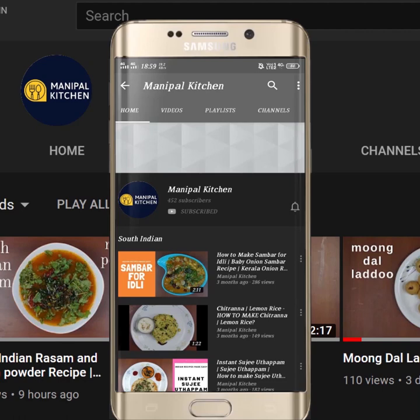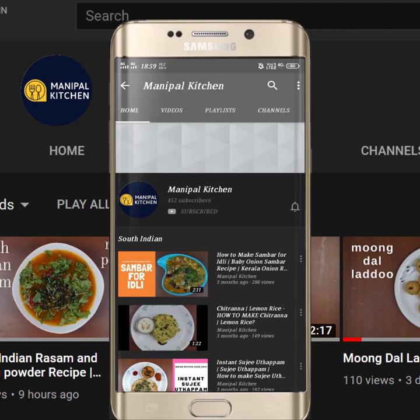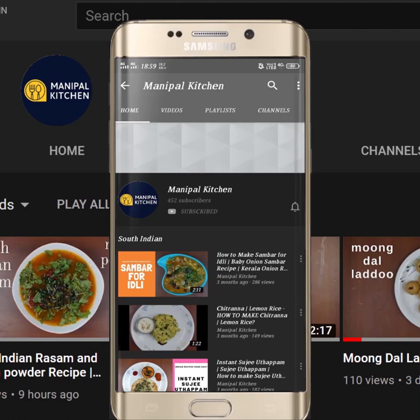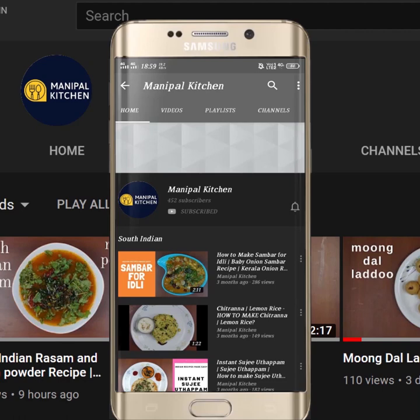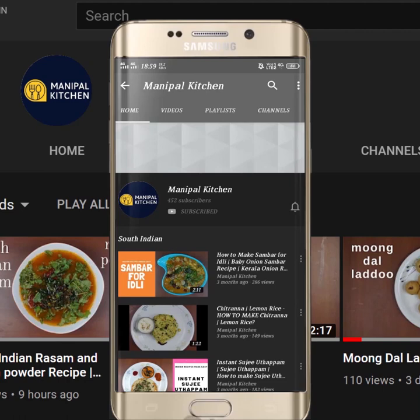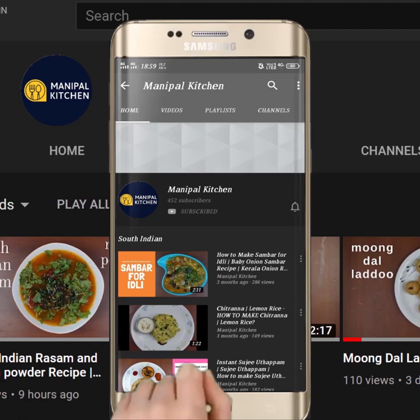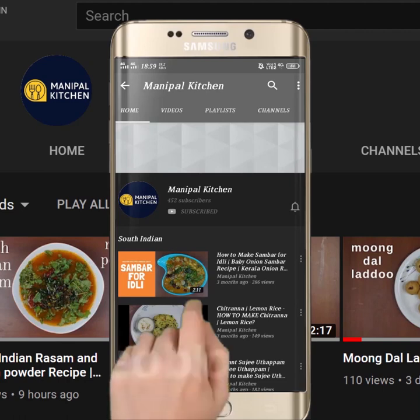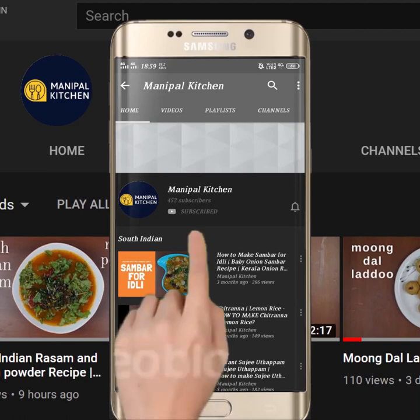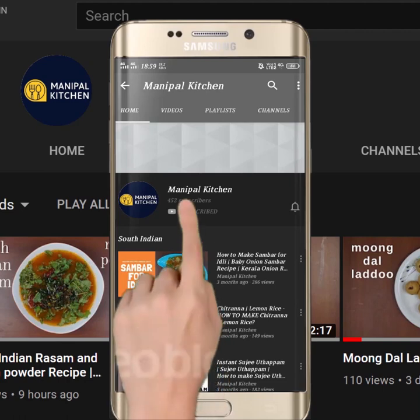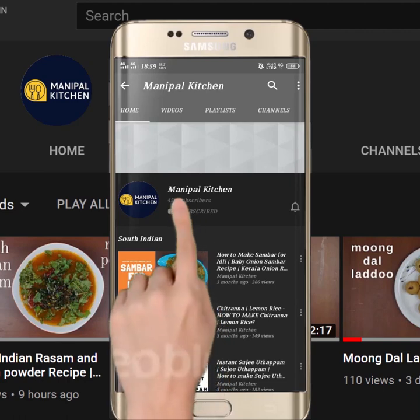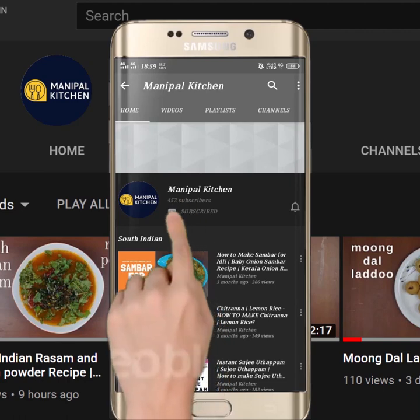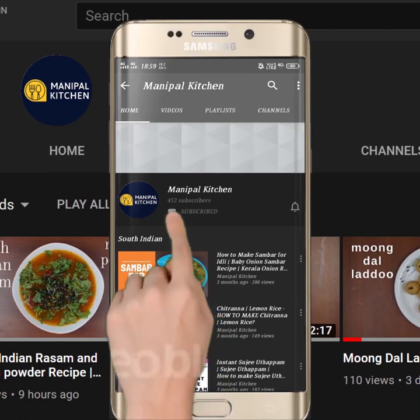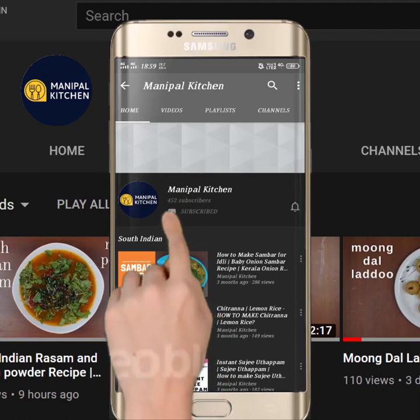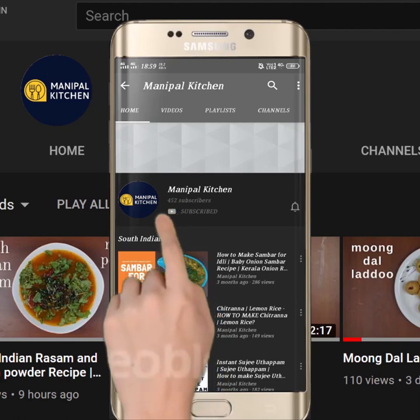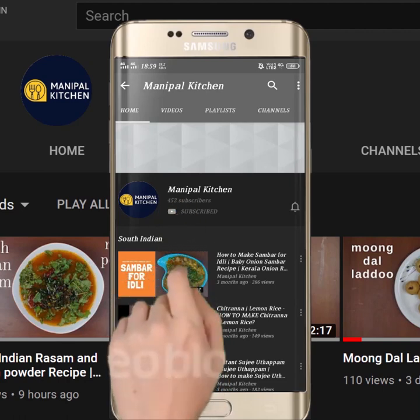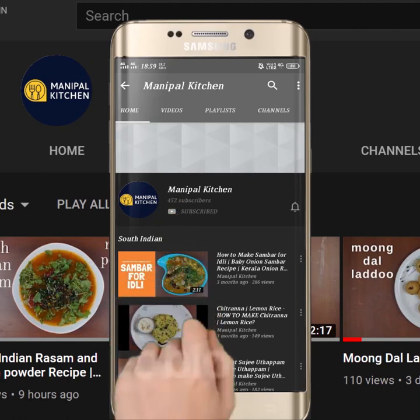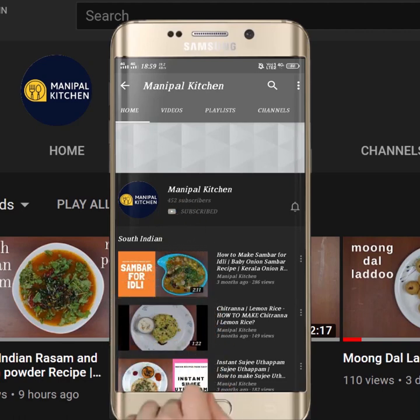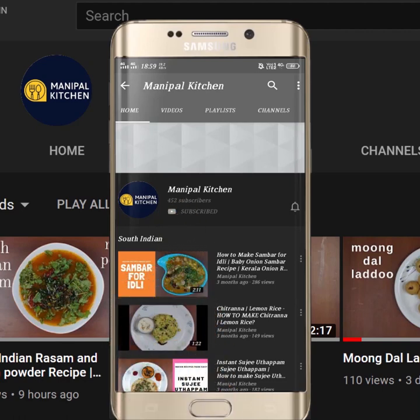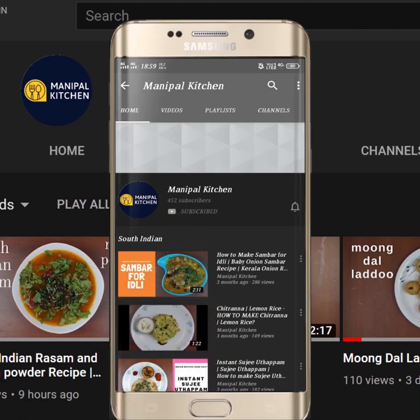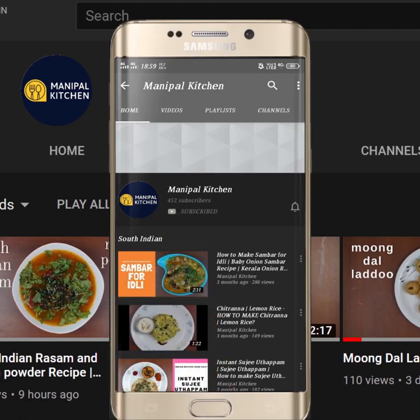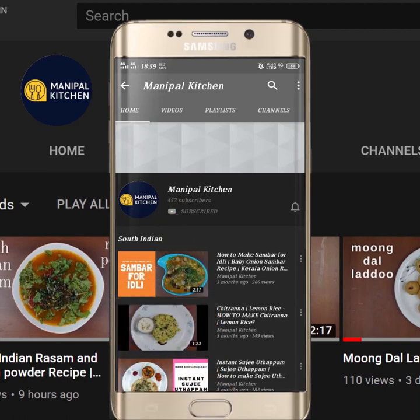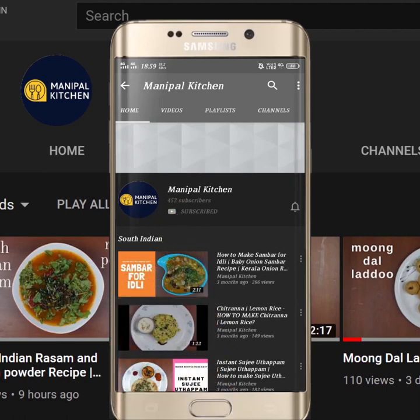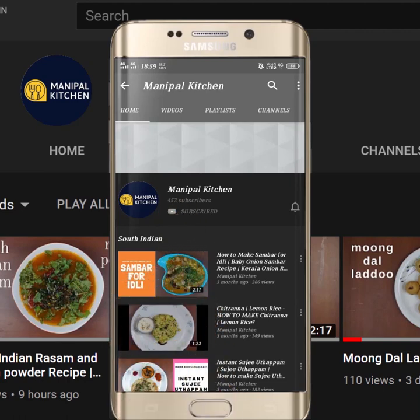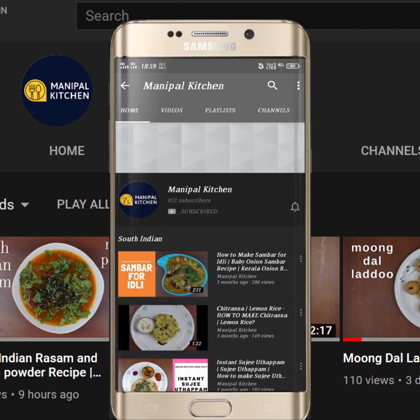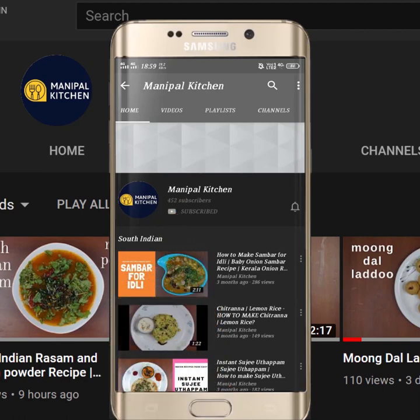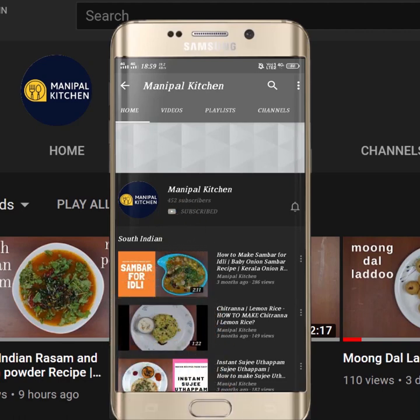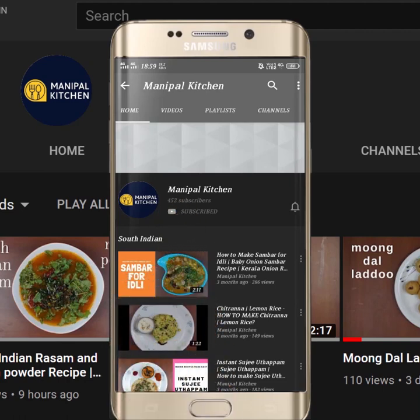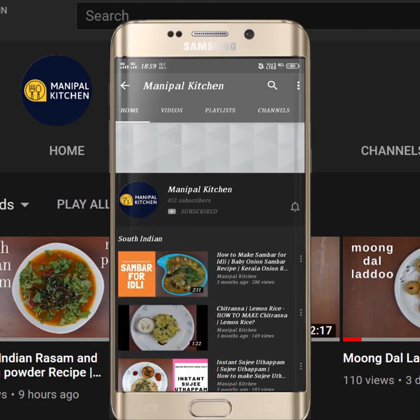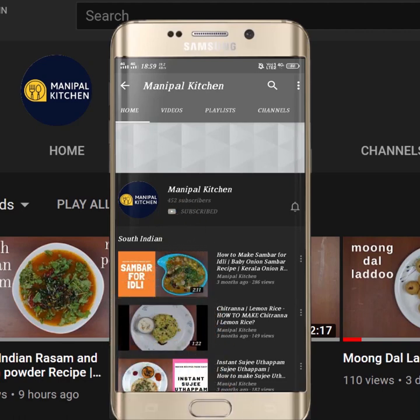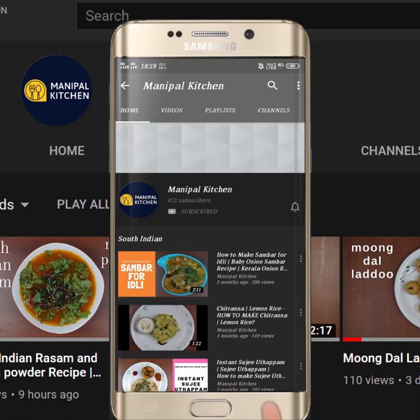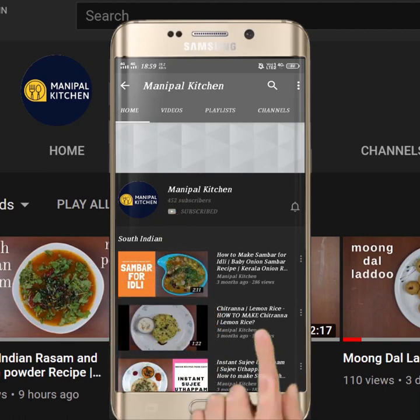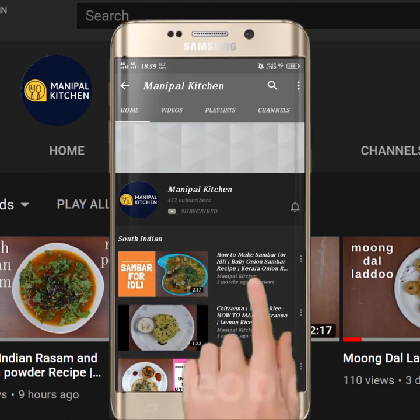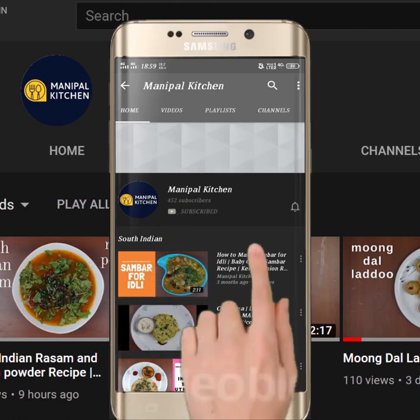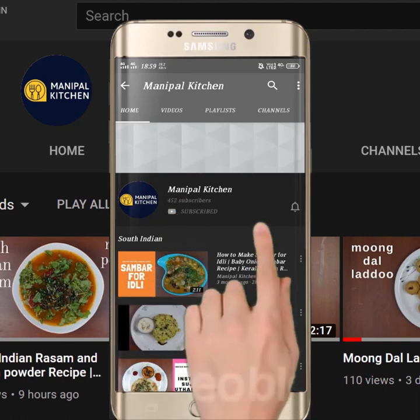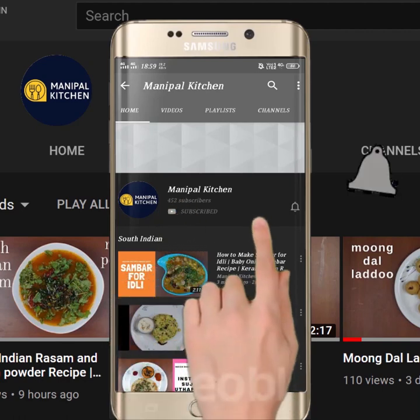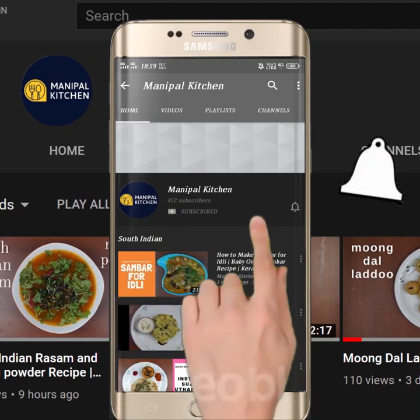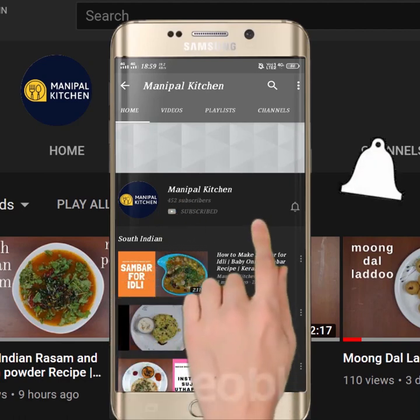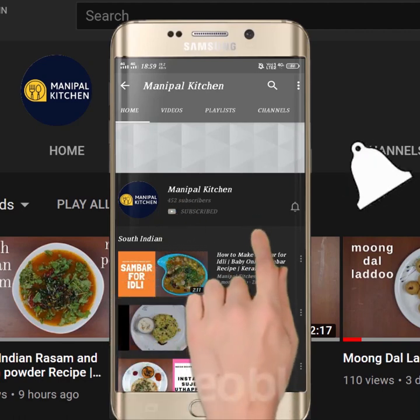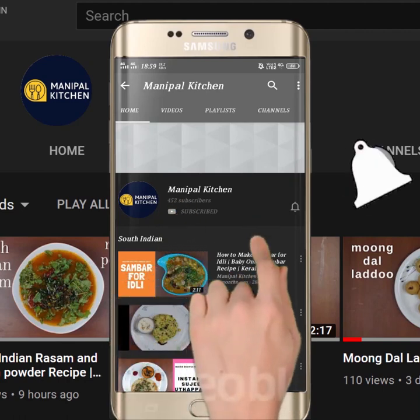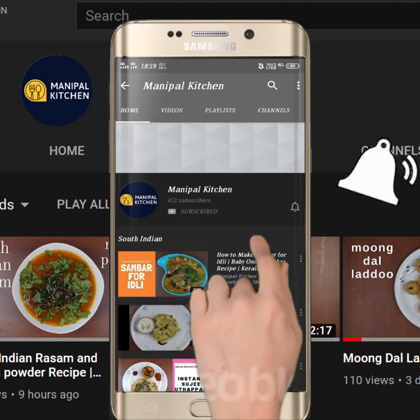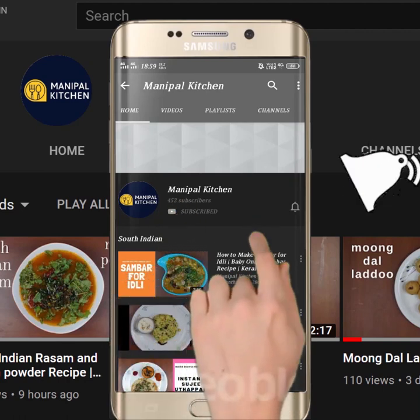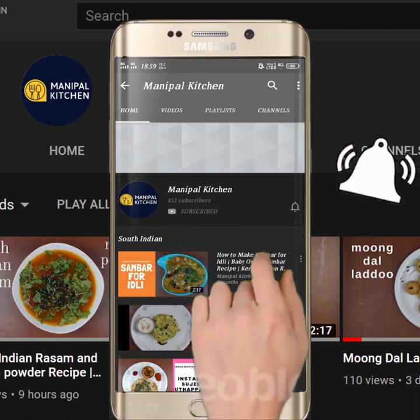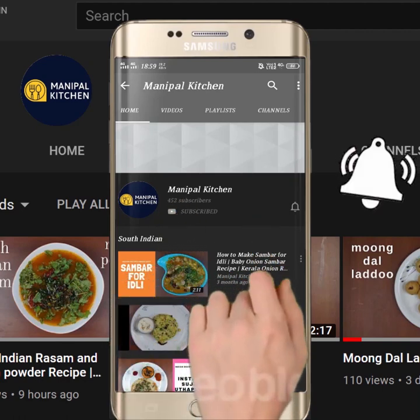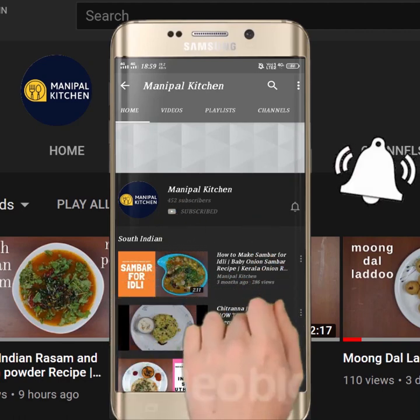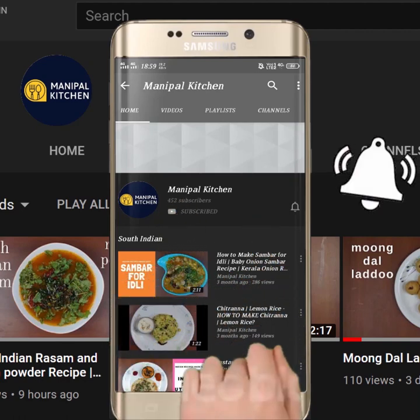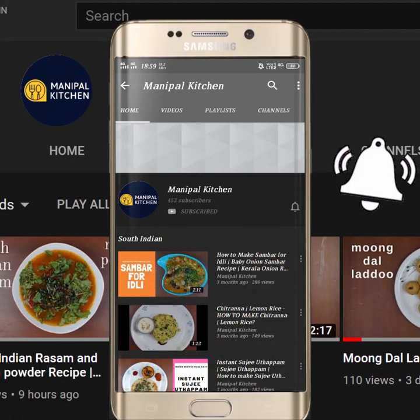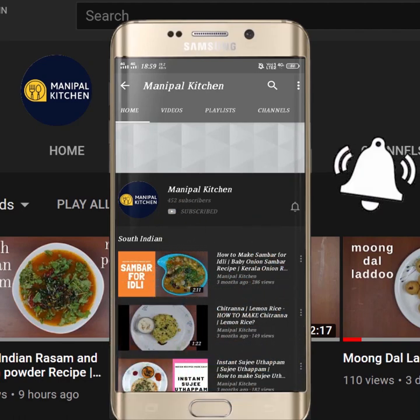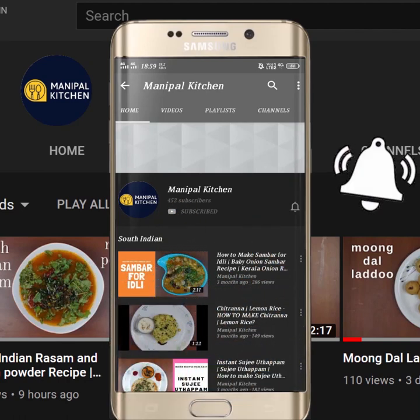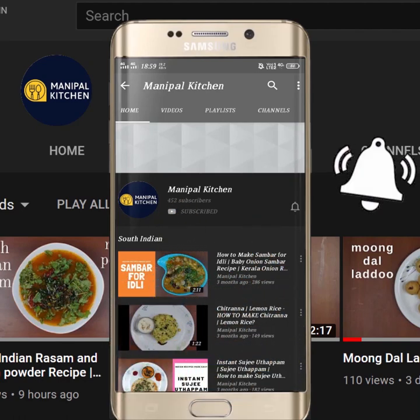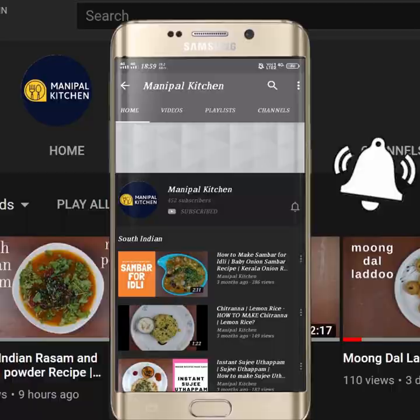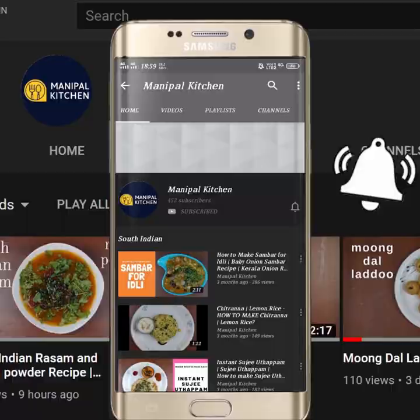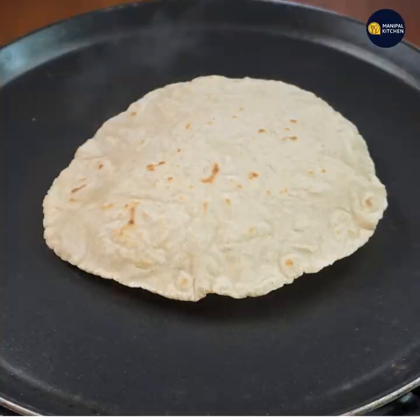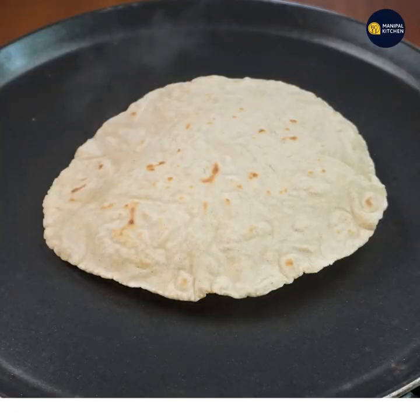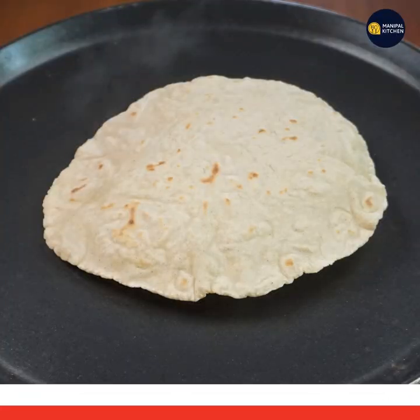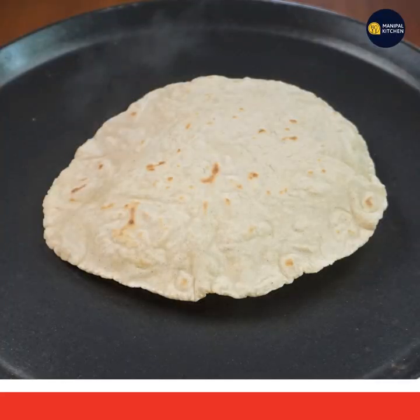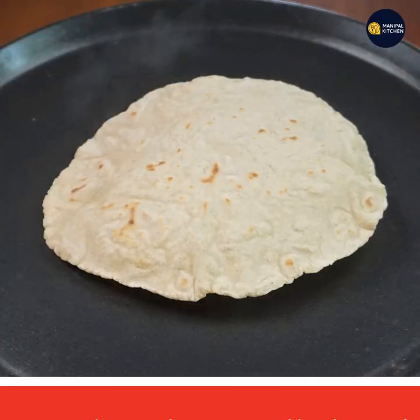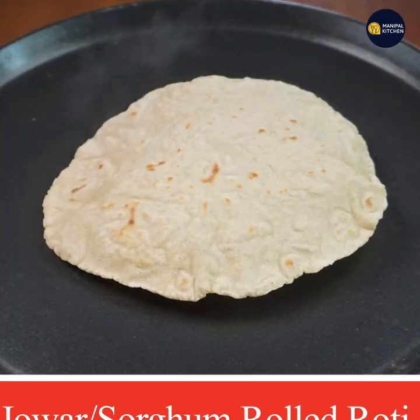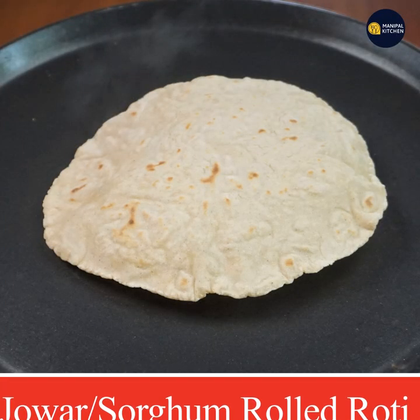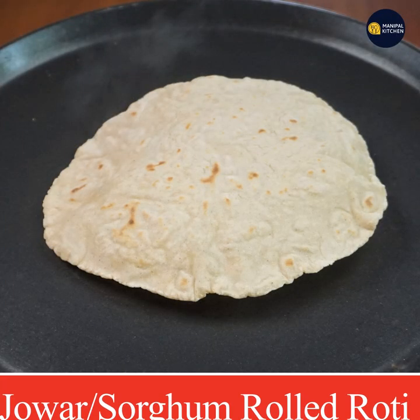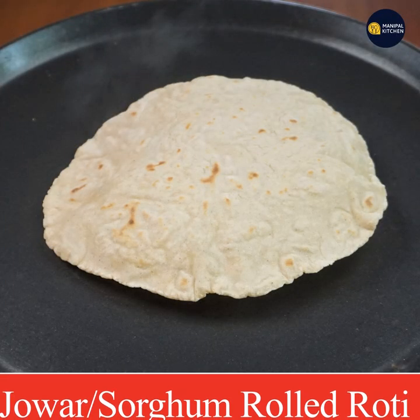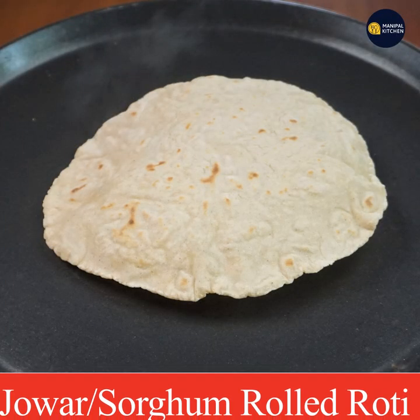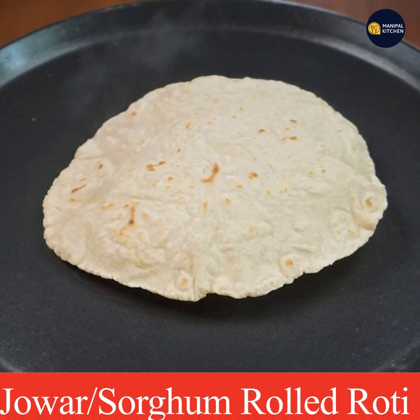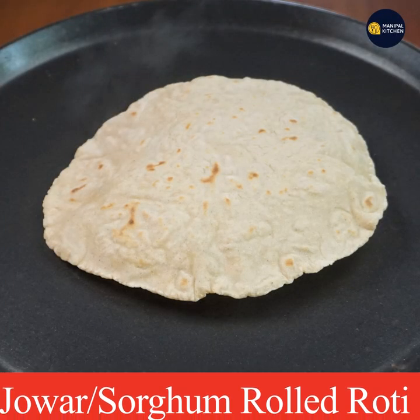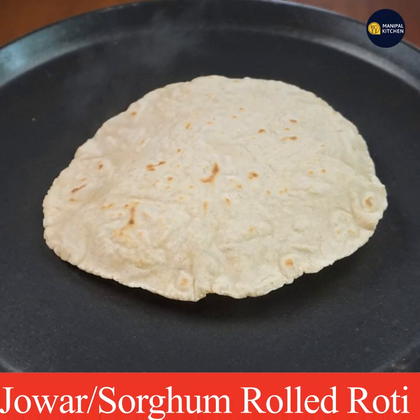Subscribe now and press the bell icon to never miss an update. Welcome to Kitchen Raha Karikai.